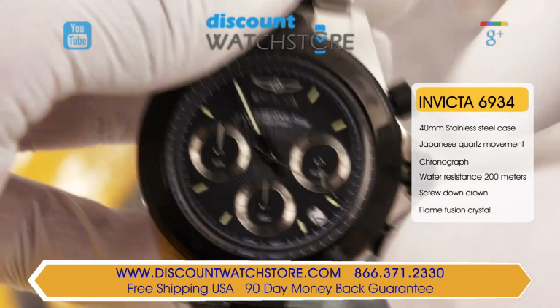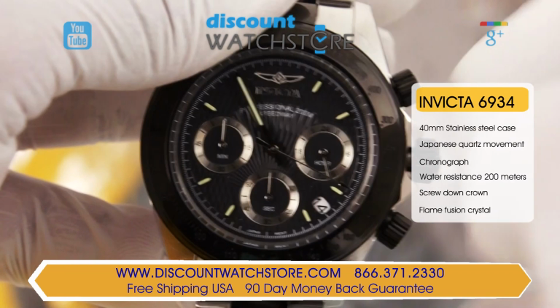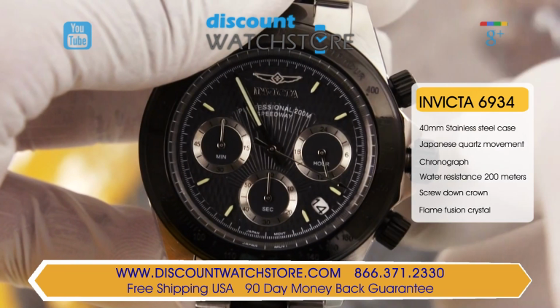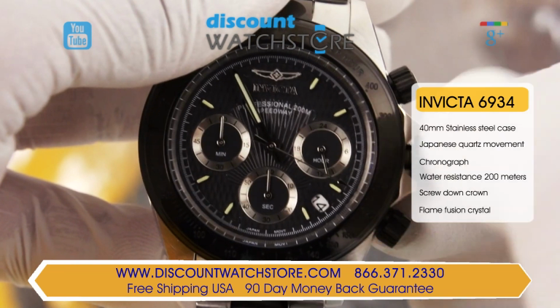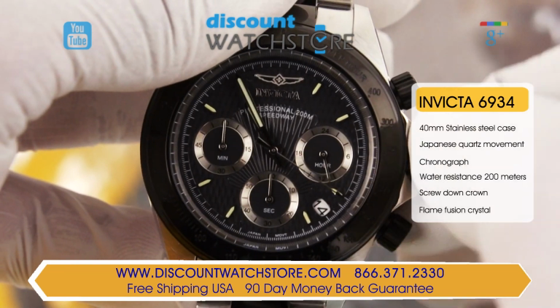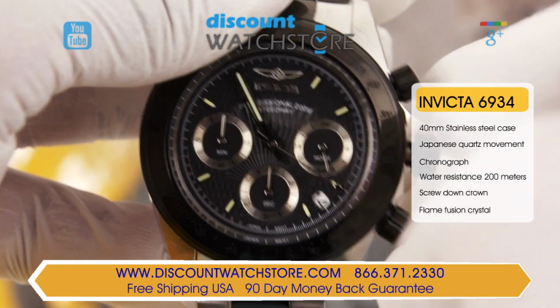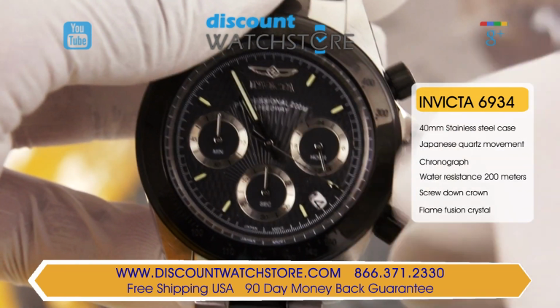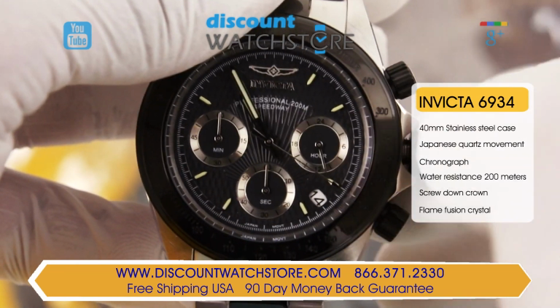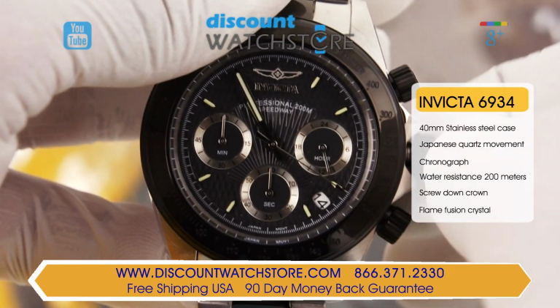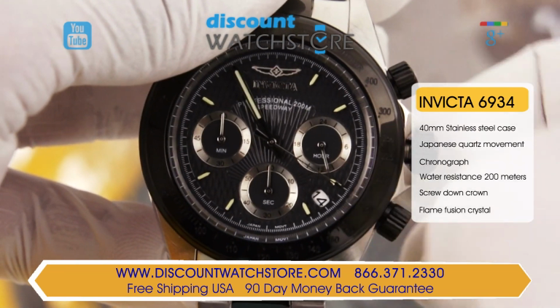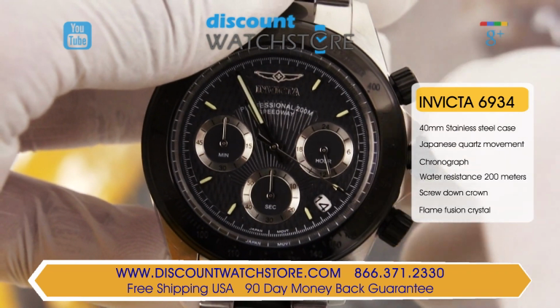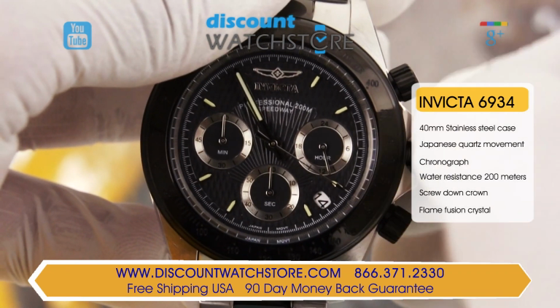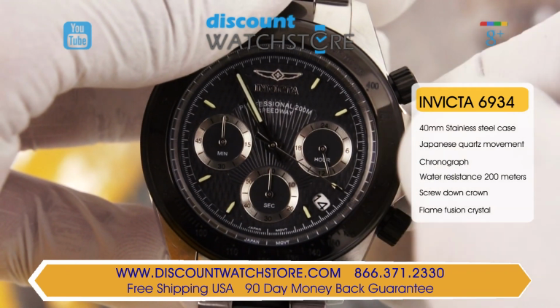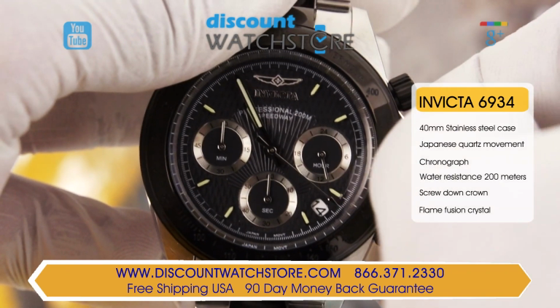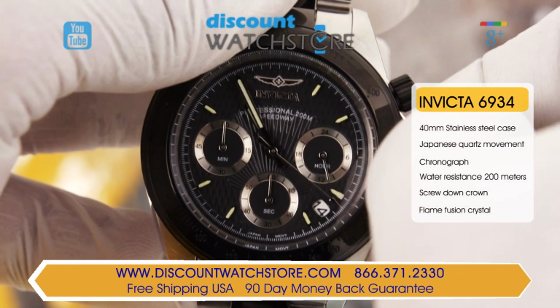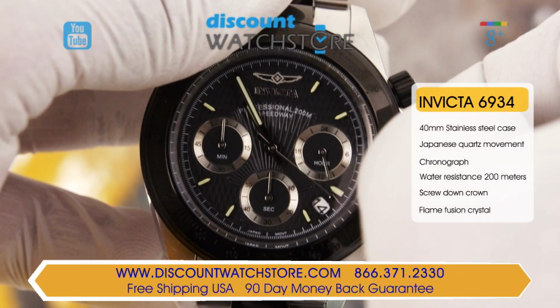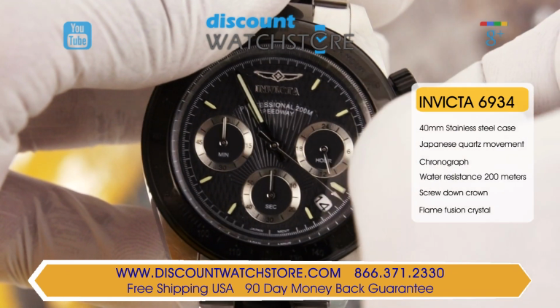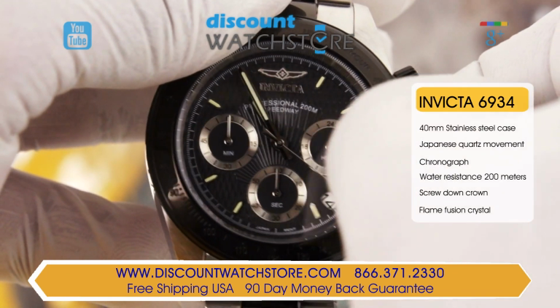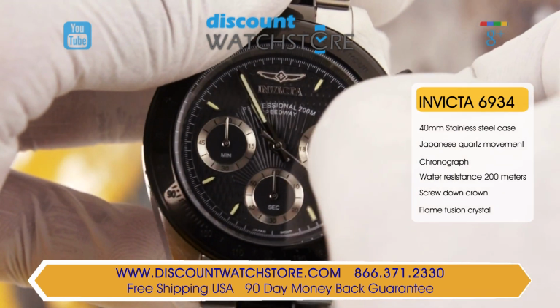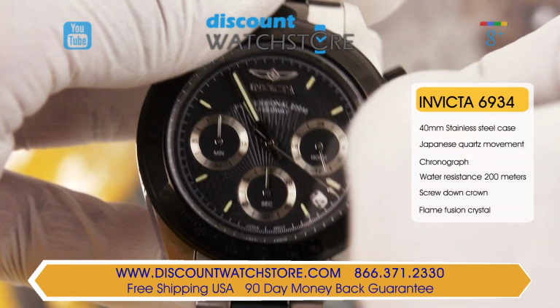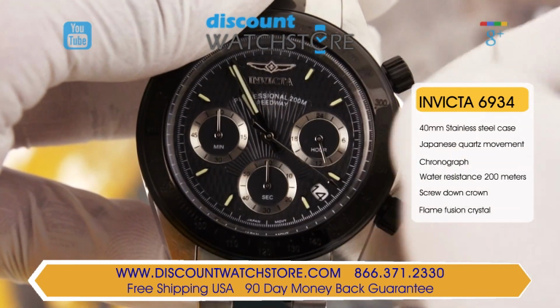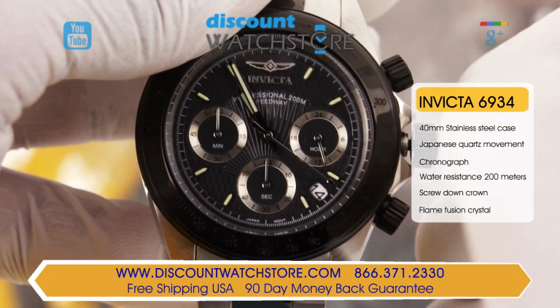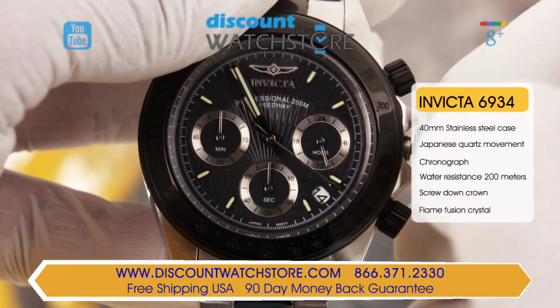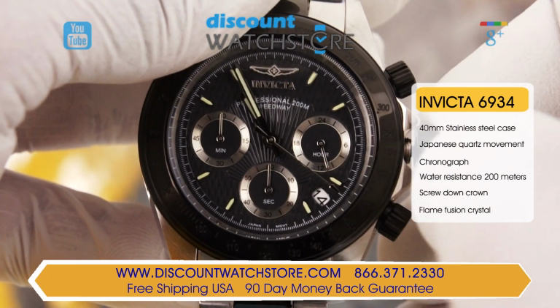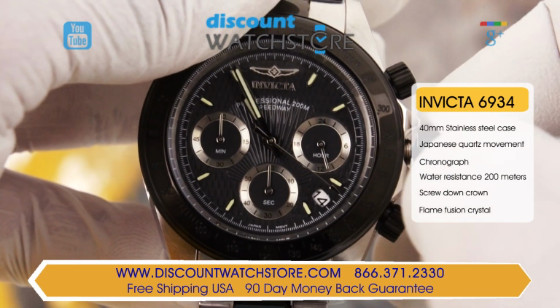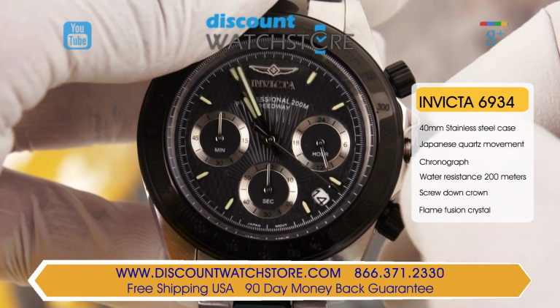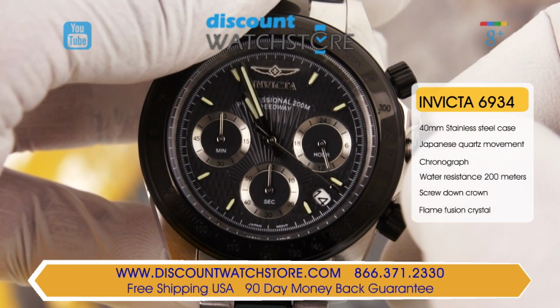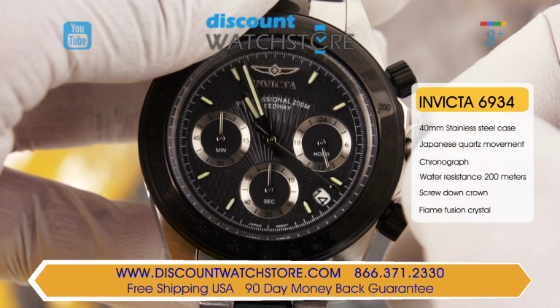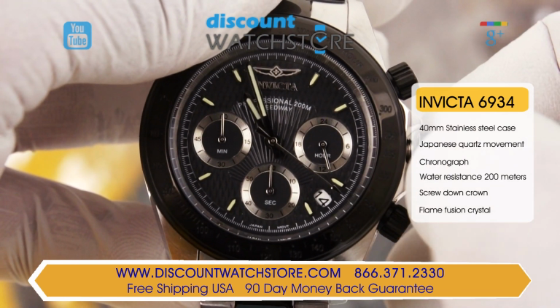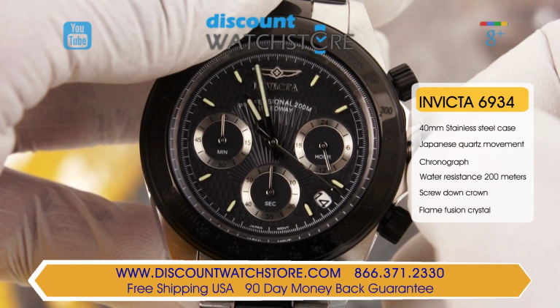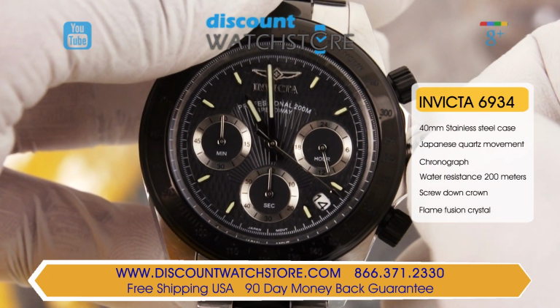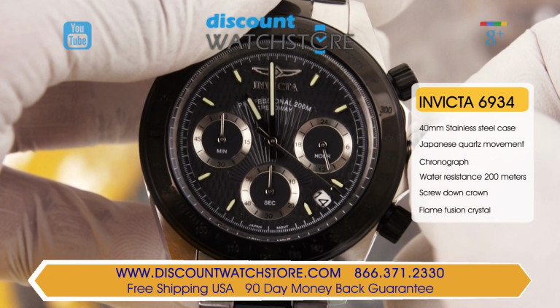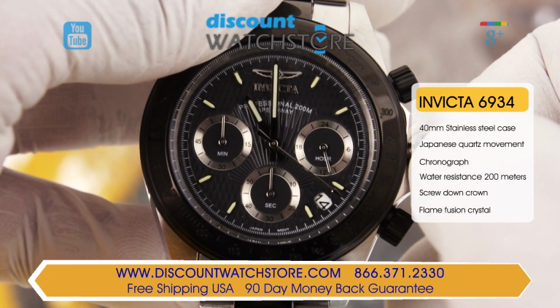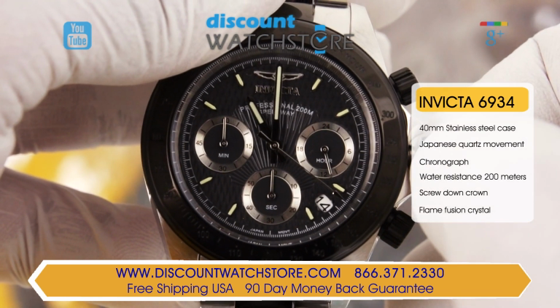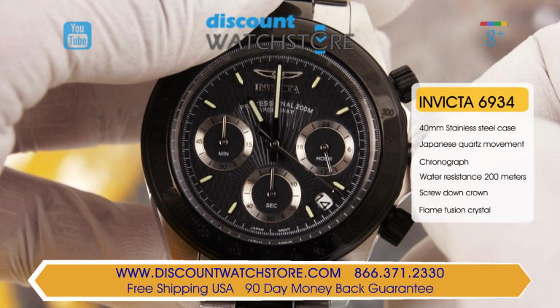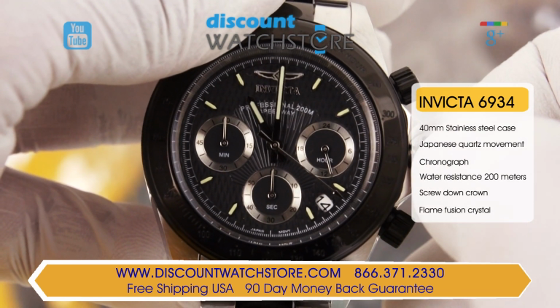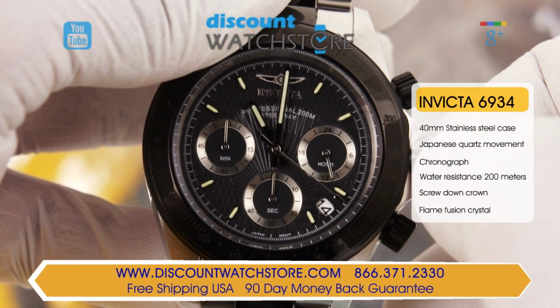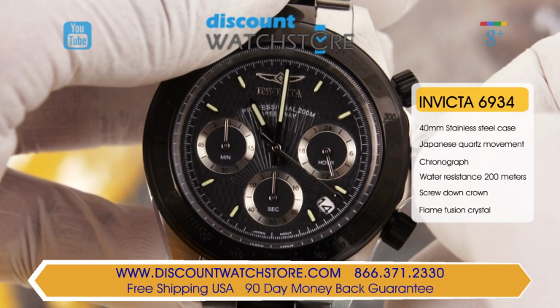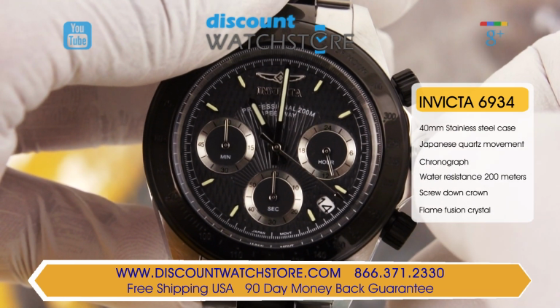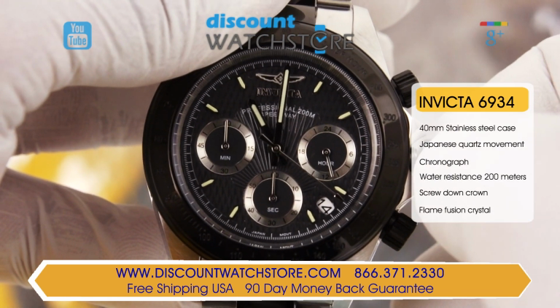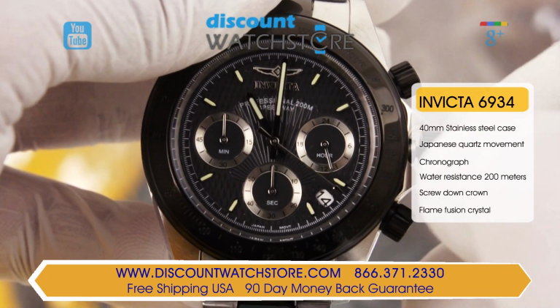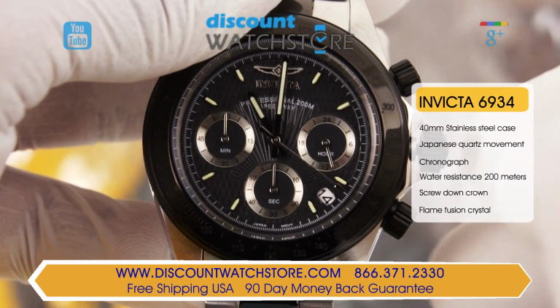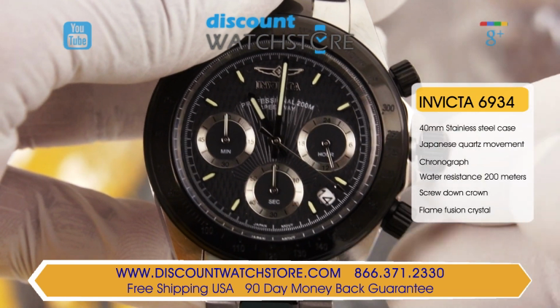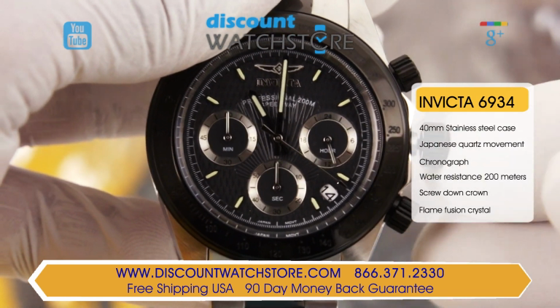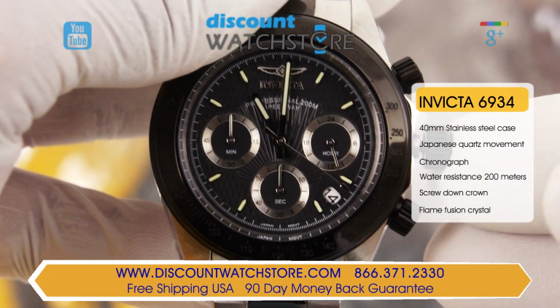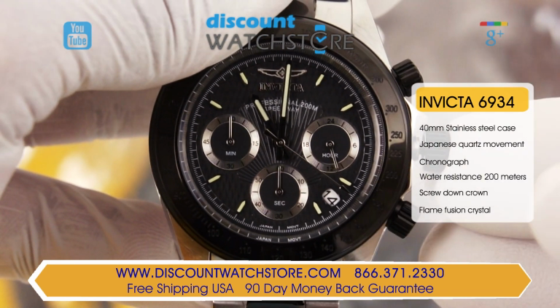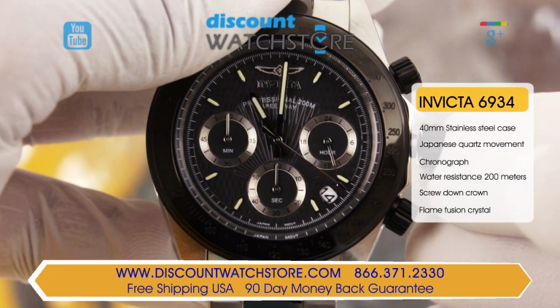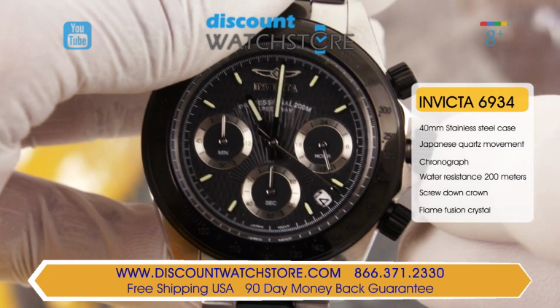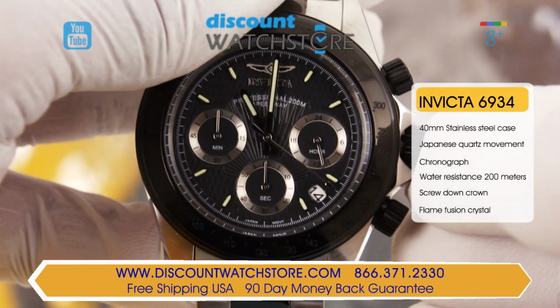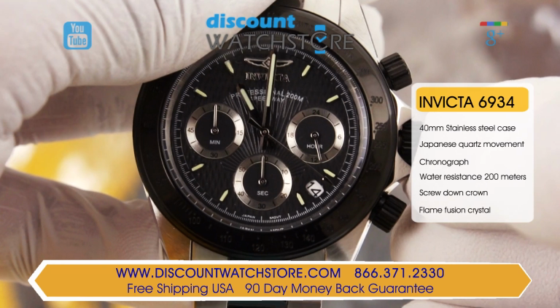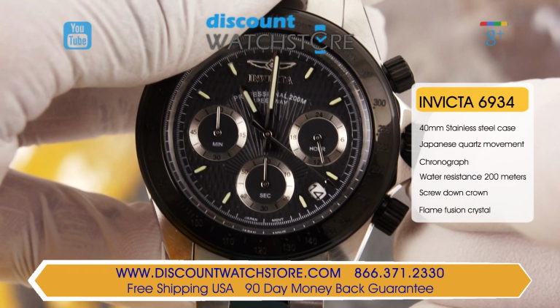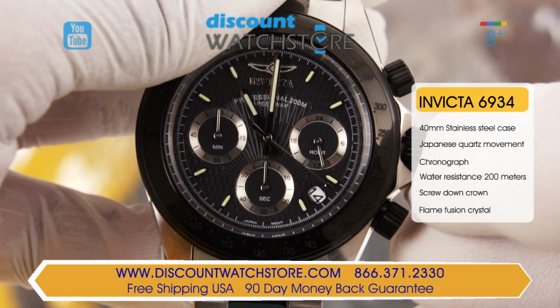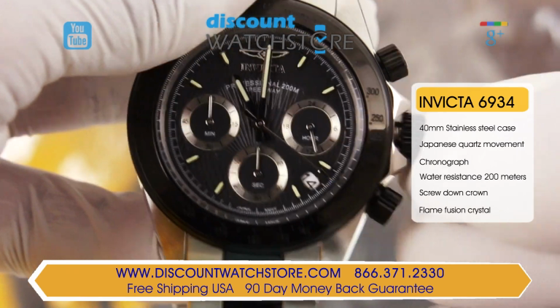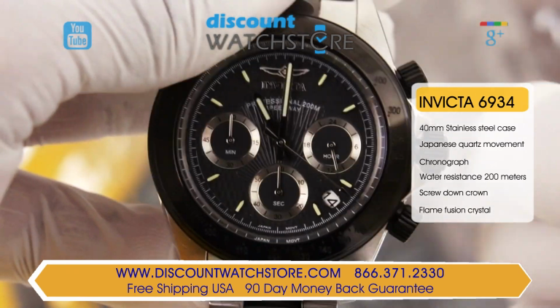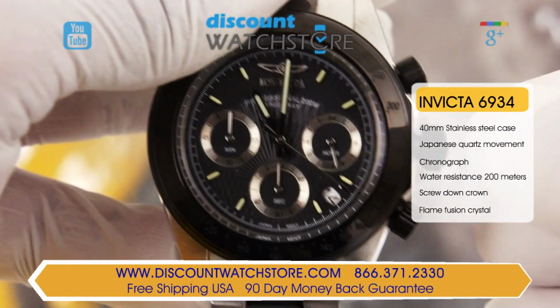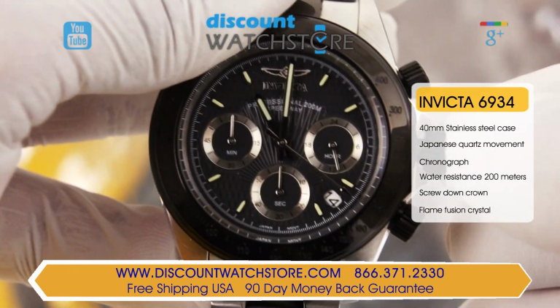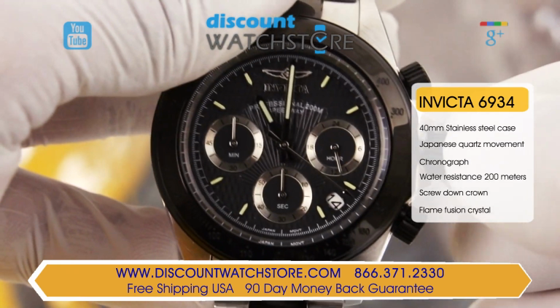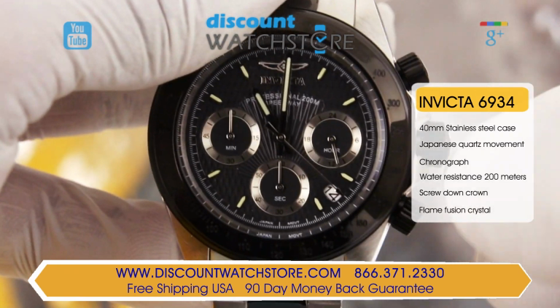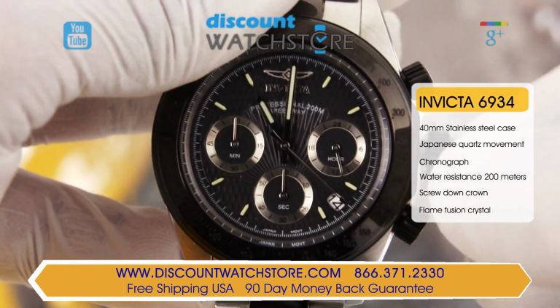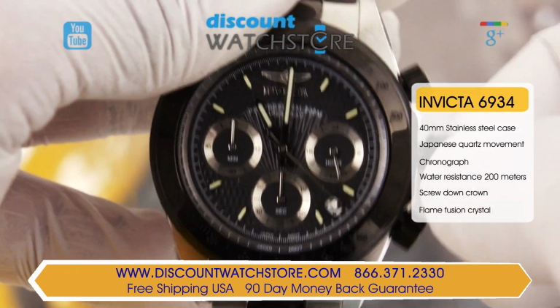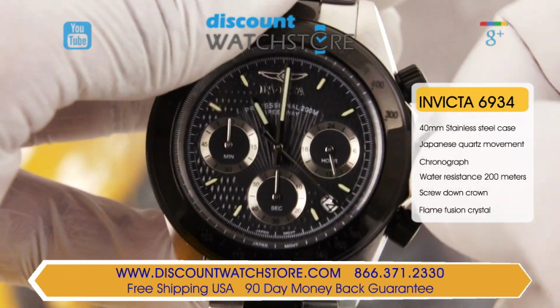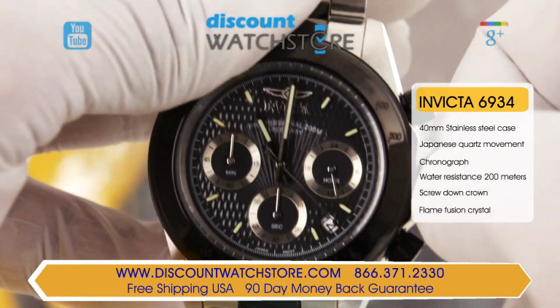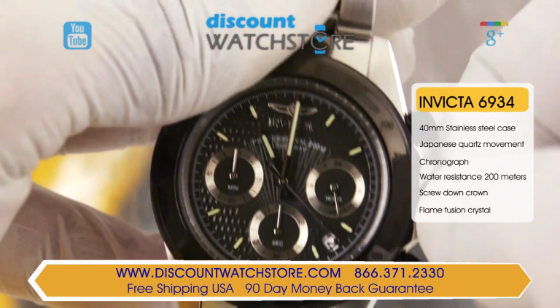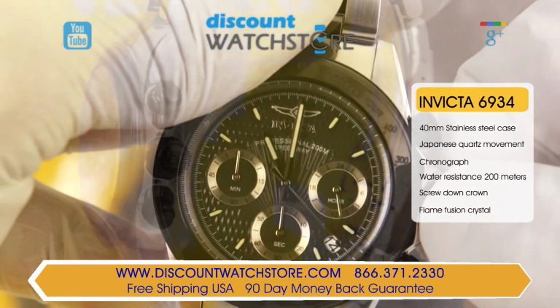At the 4:30 position is a framed date window and the dial is covered with a protective scratch resistant mineral crystal.